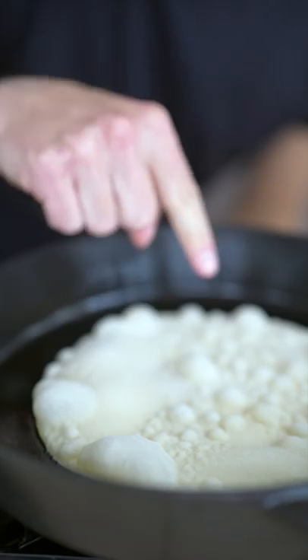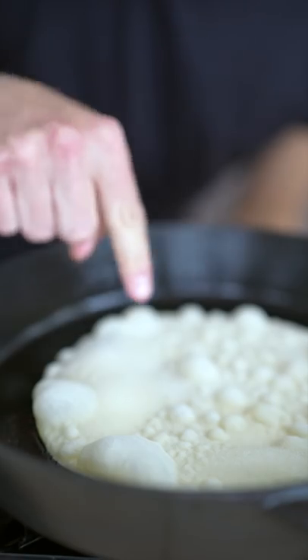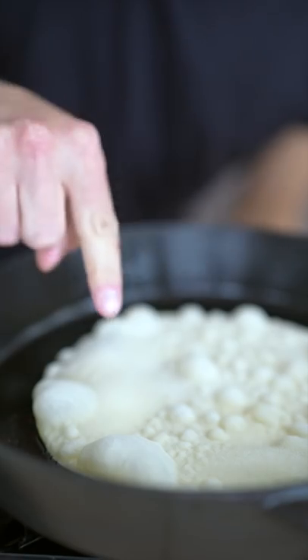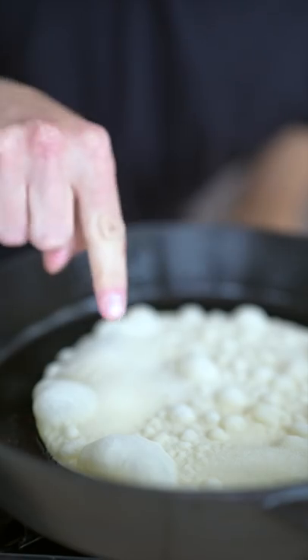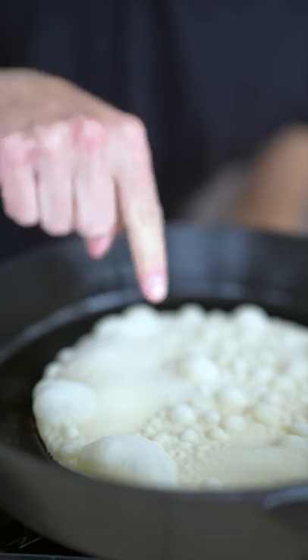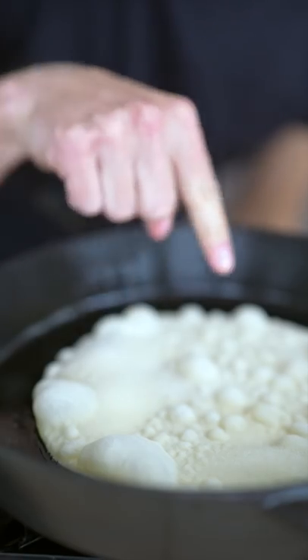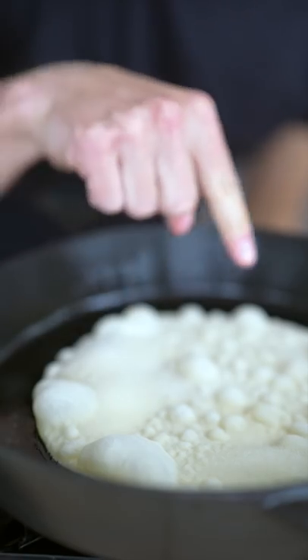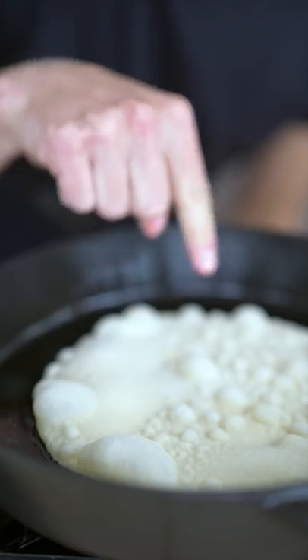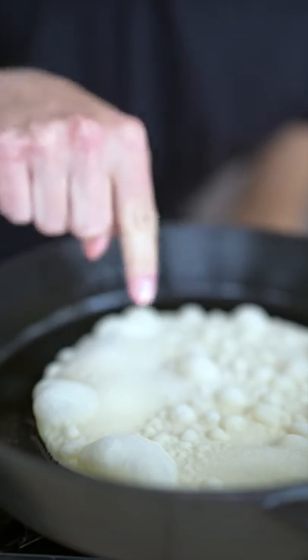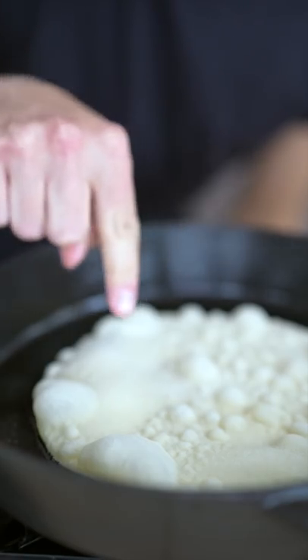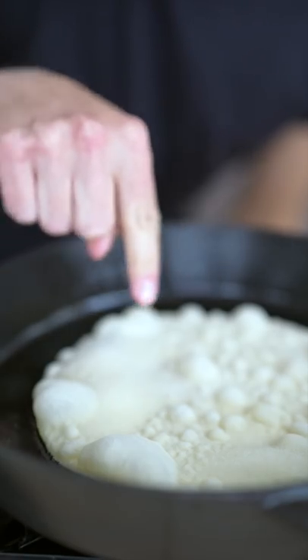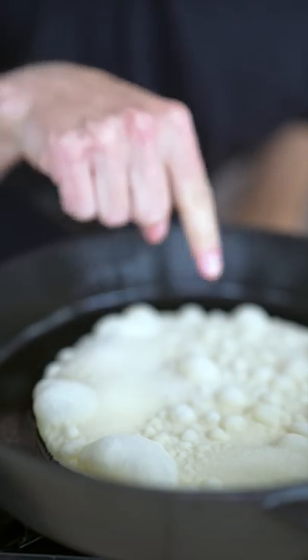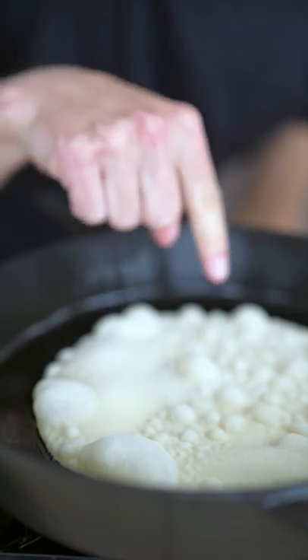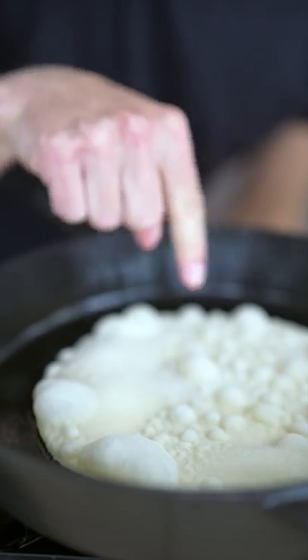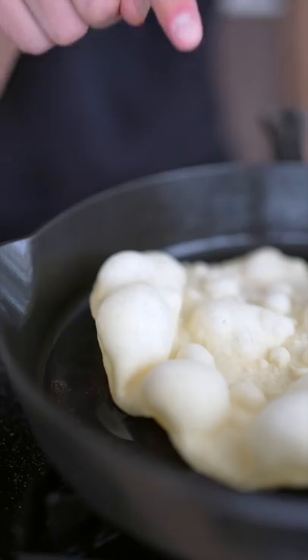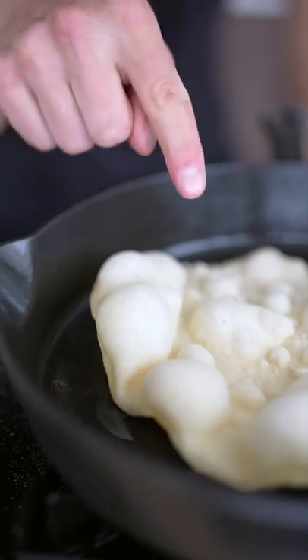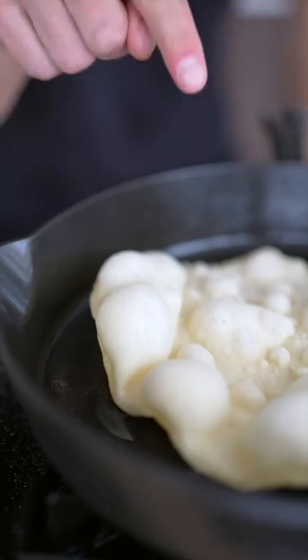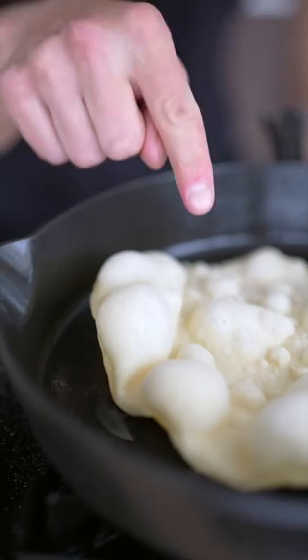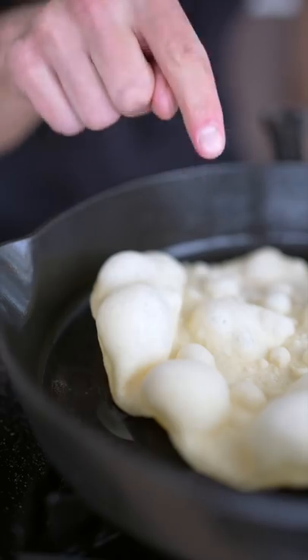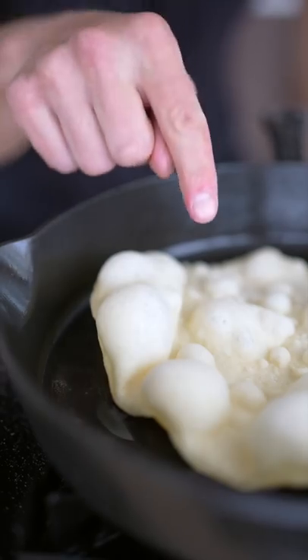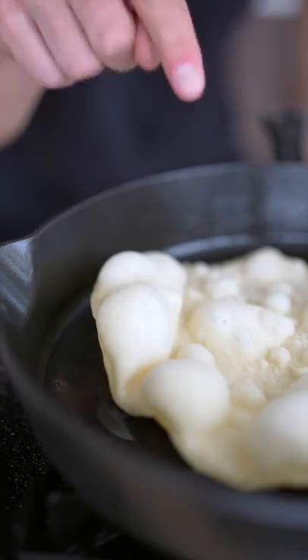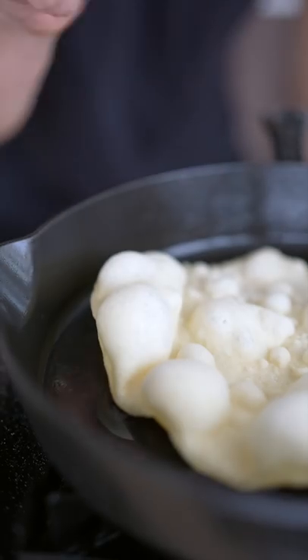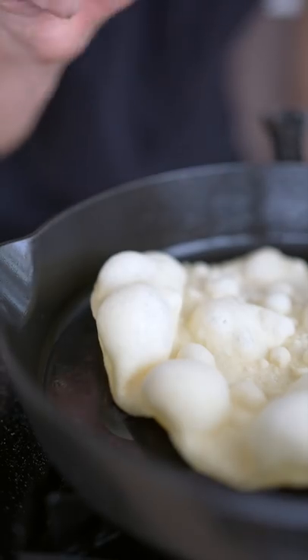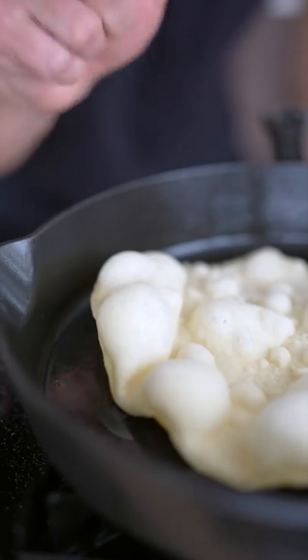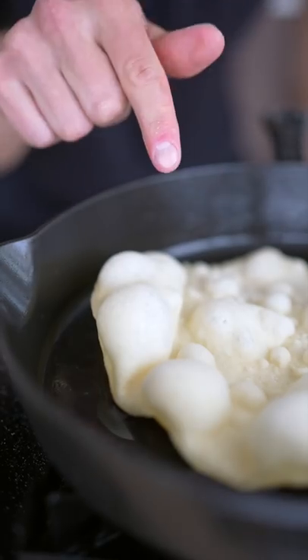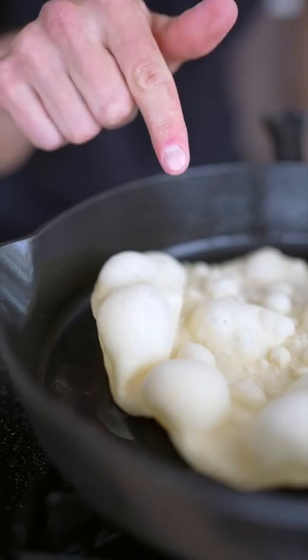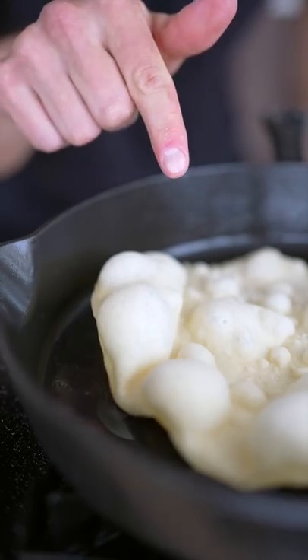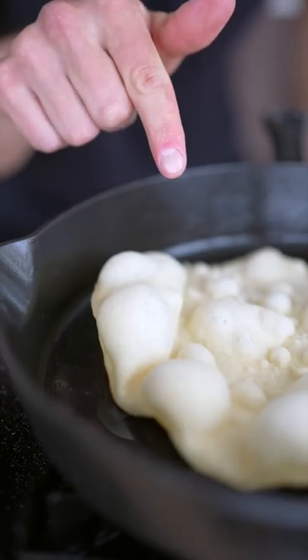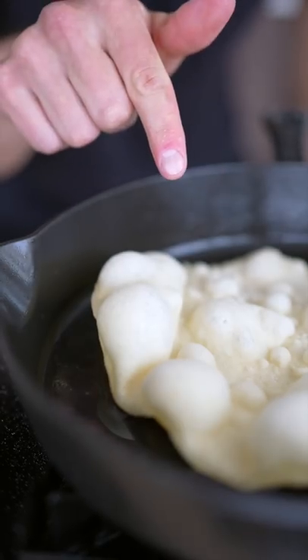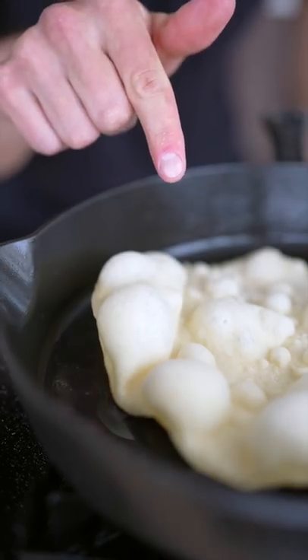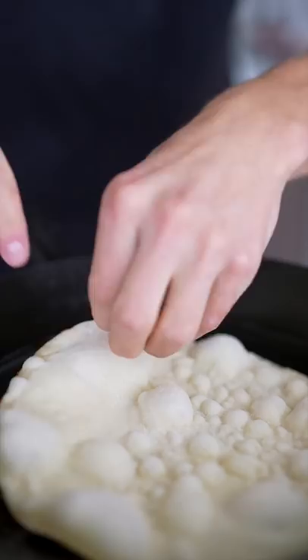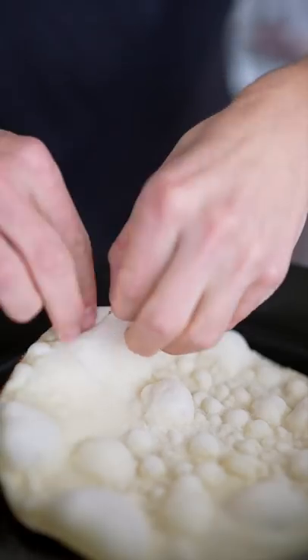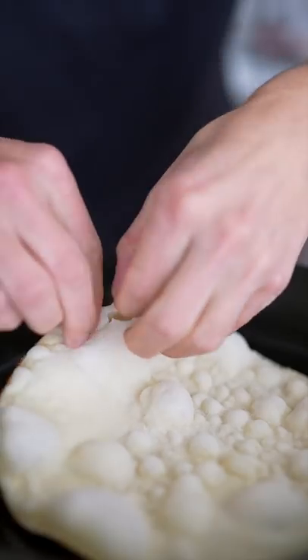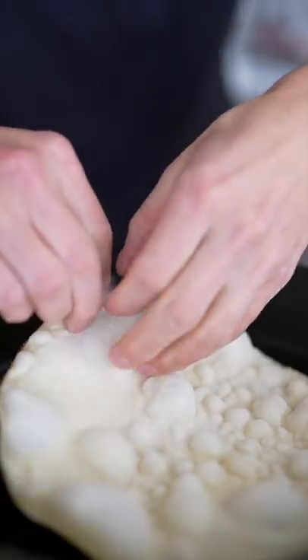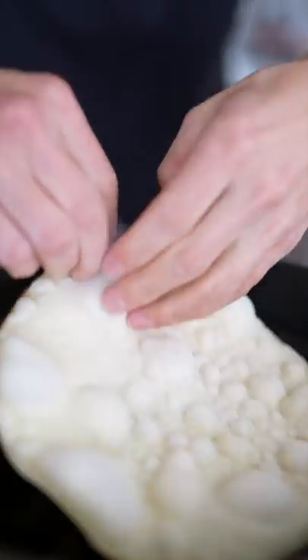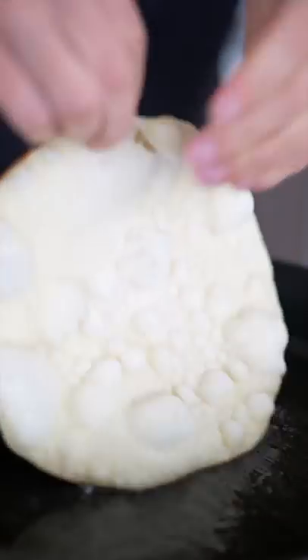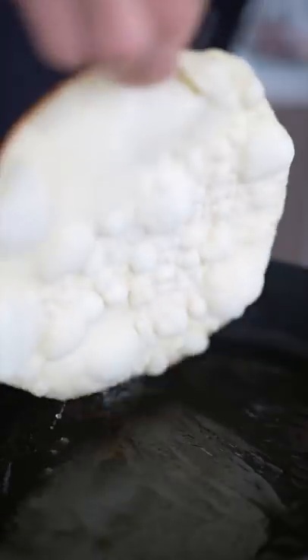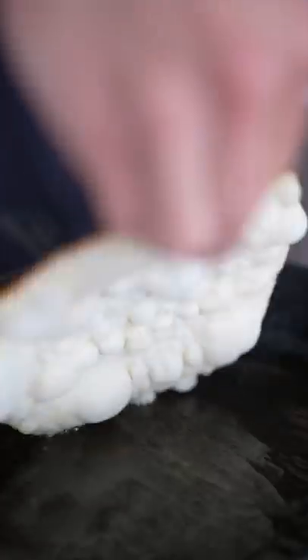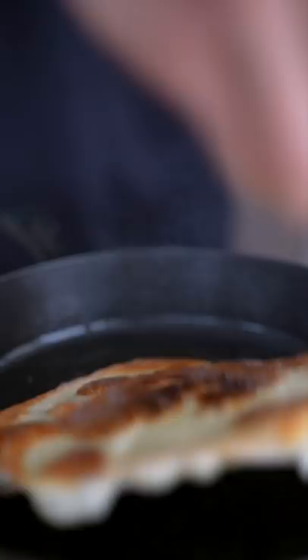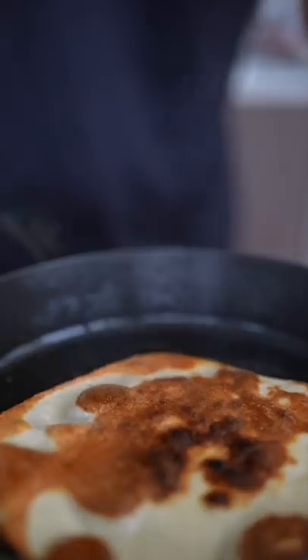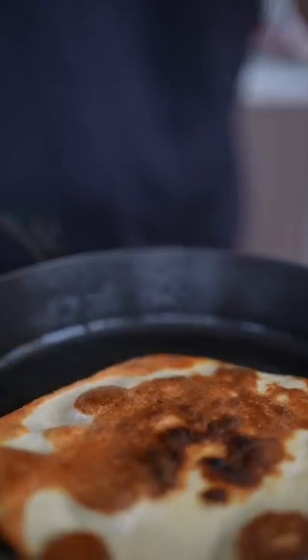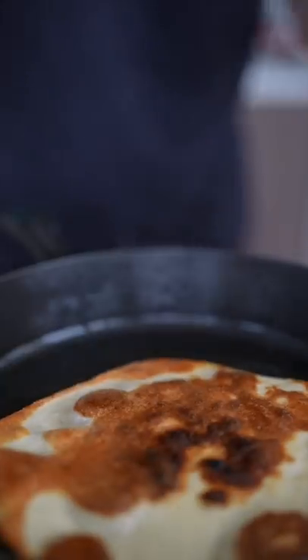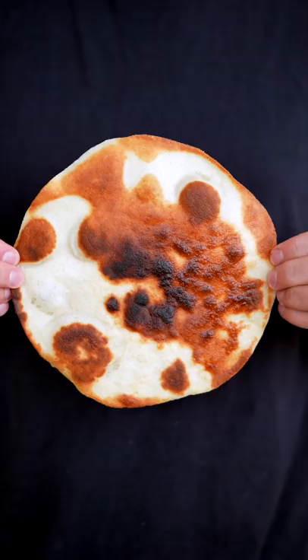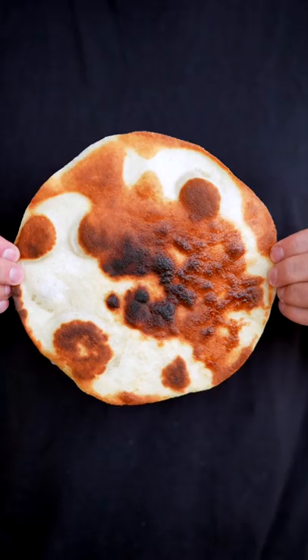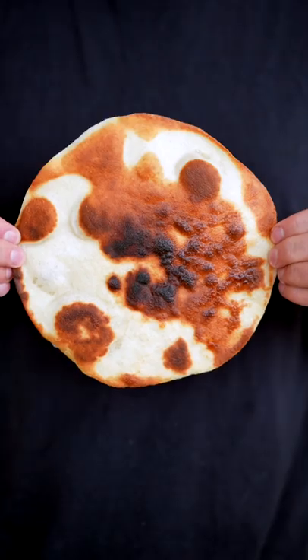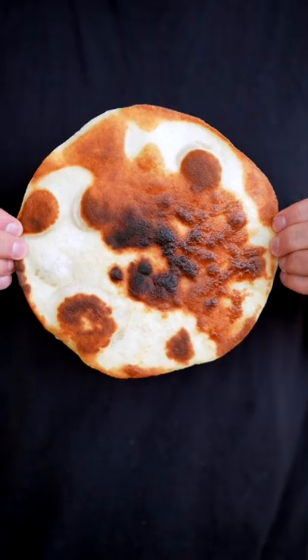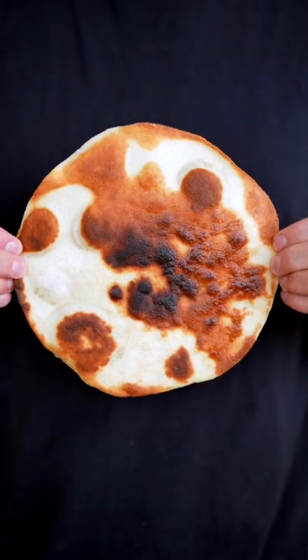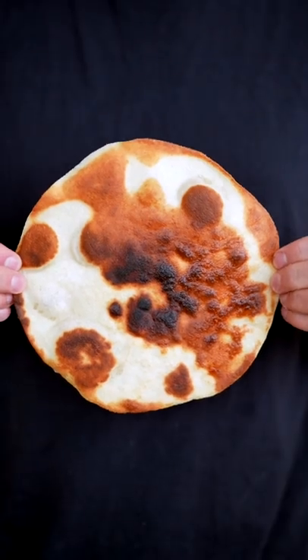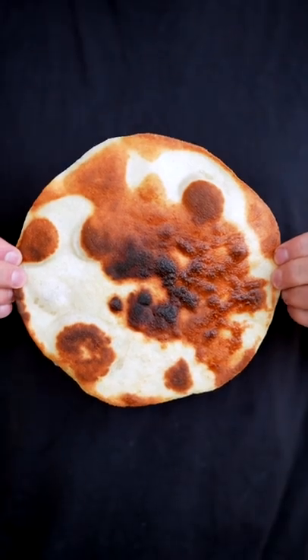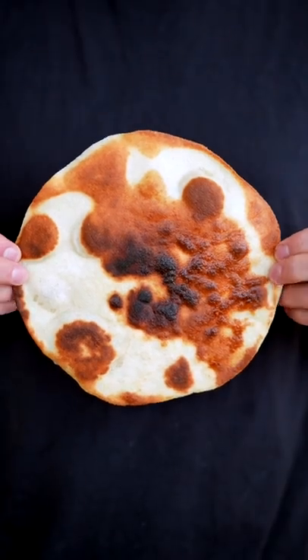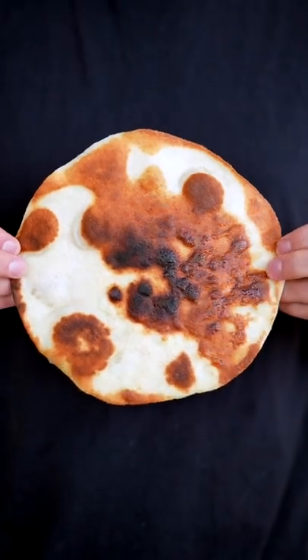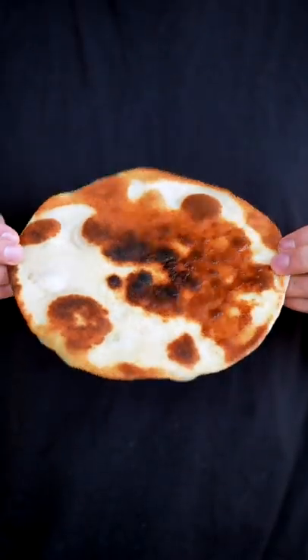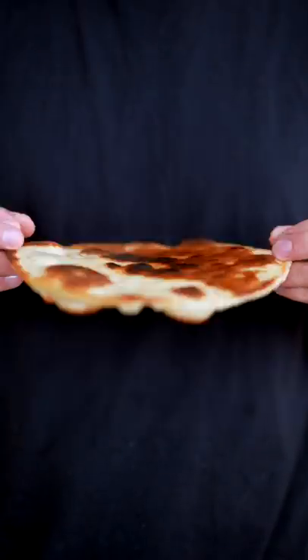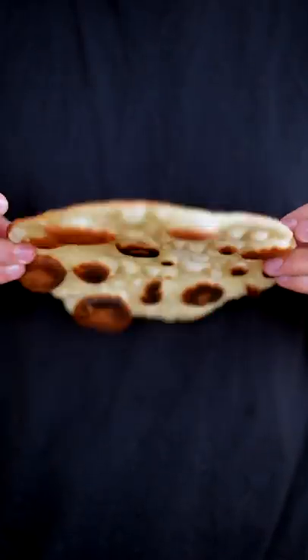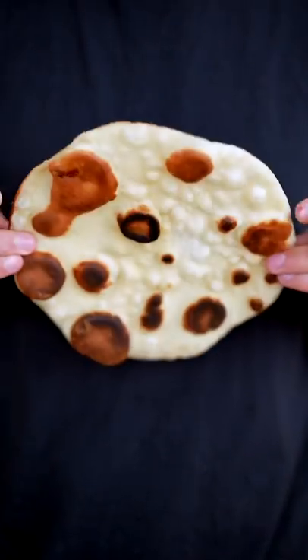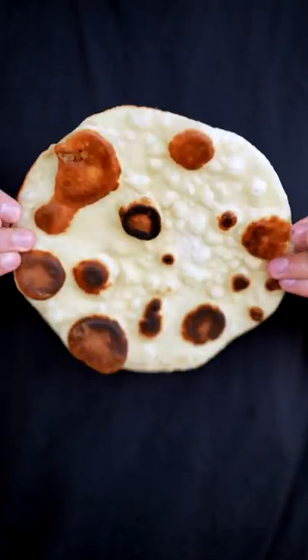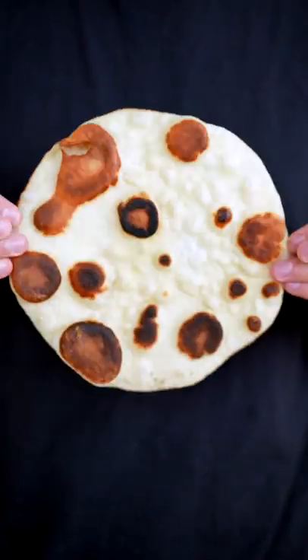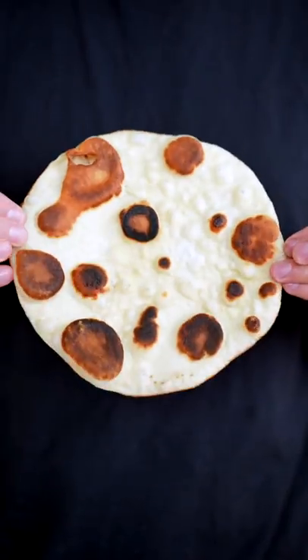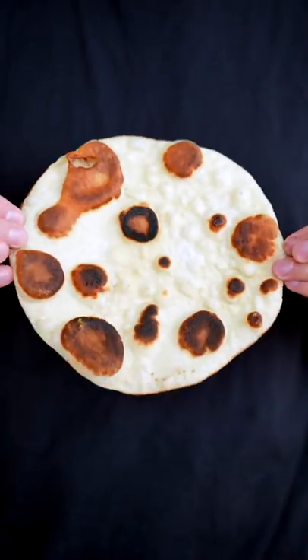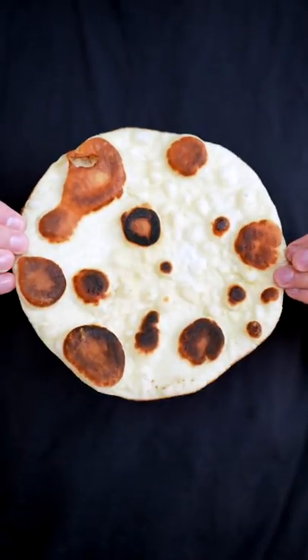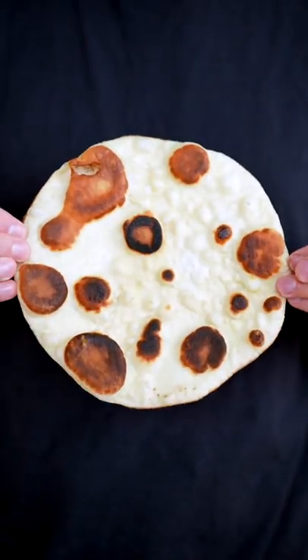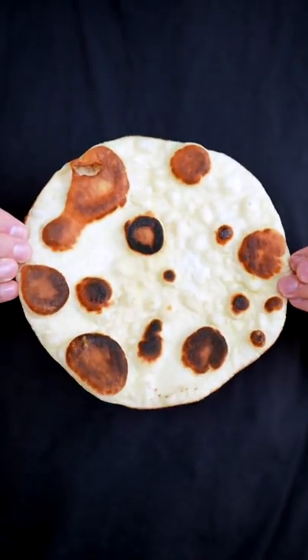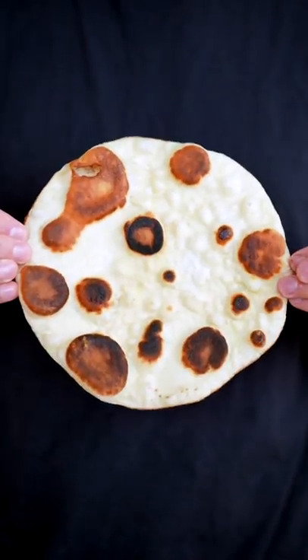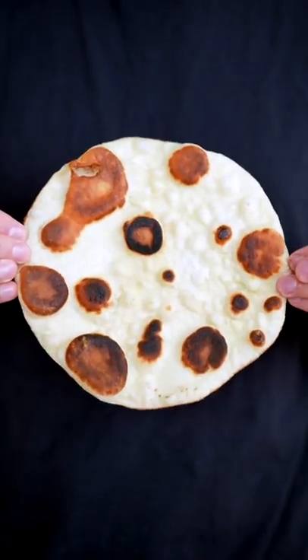The bubbles should form up nice and quickly. These bubbles are stupid thick. Flip it over. I am extremely pleased with how this naan turned out.